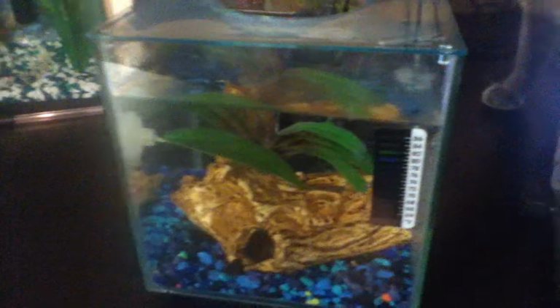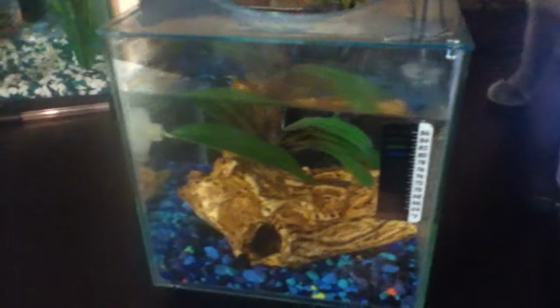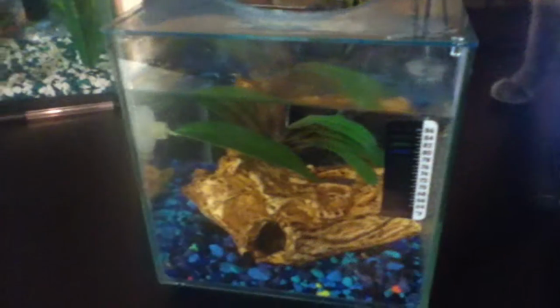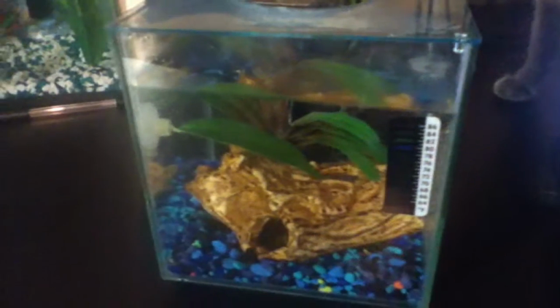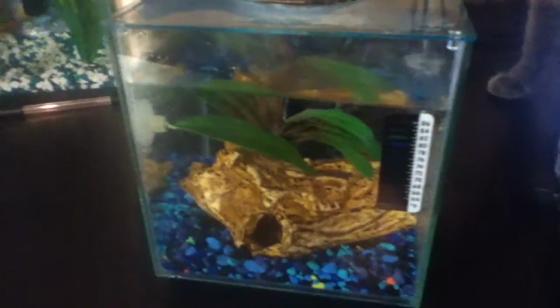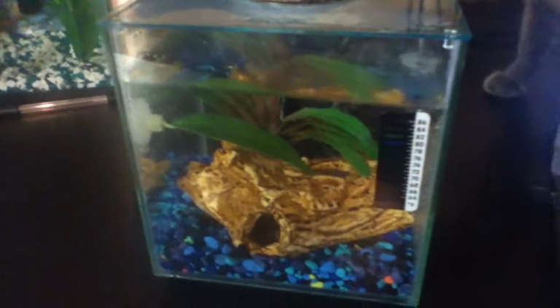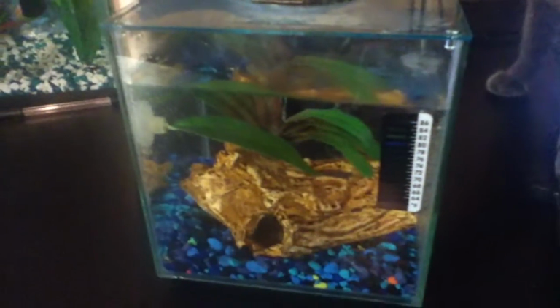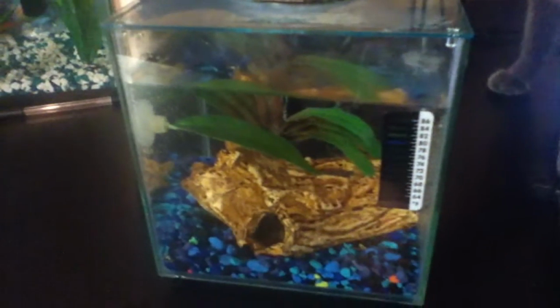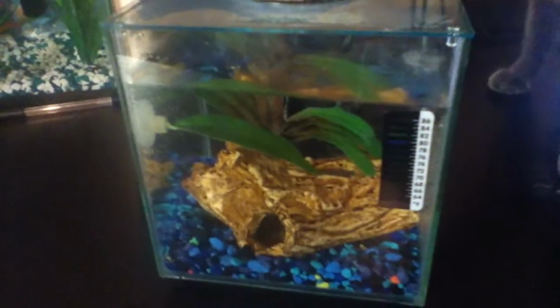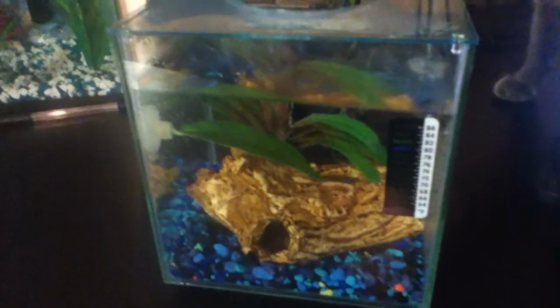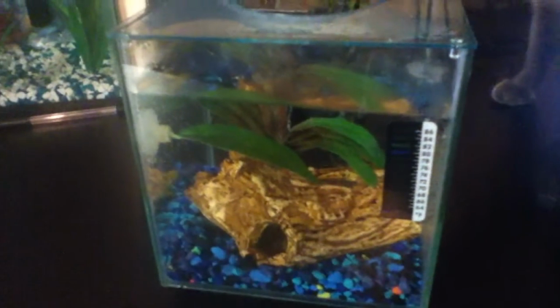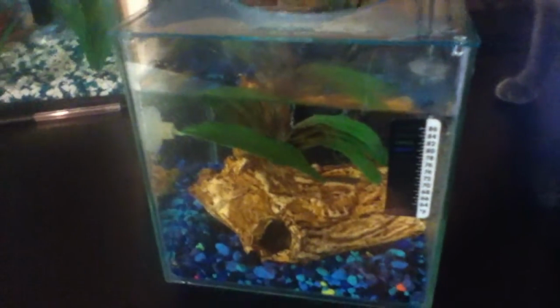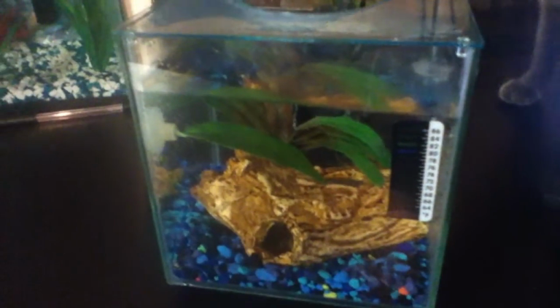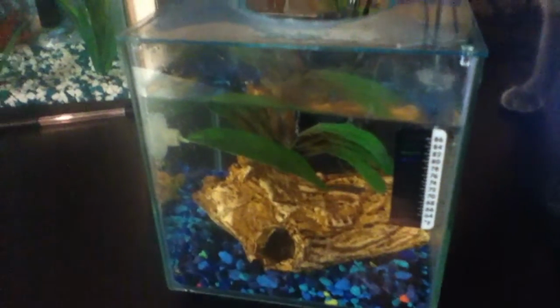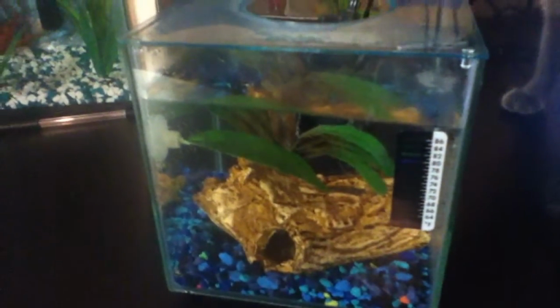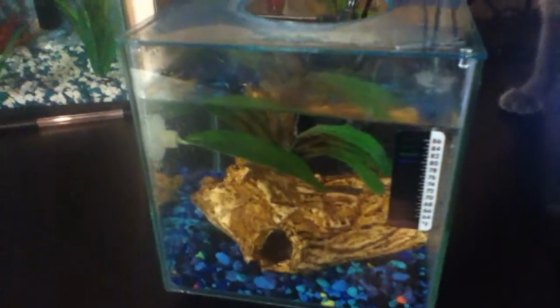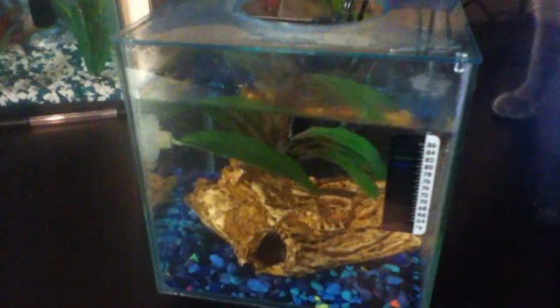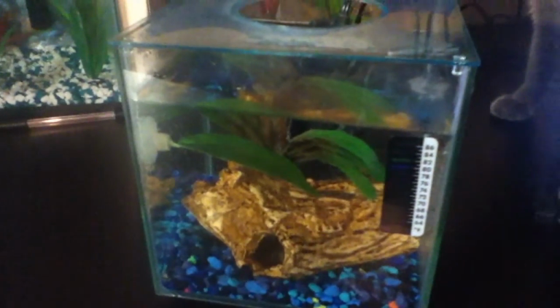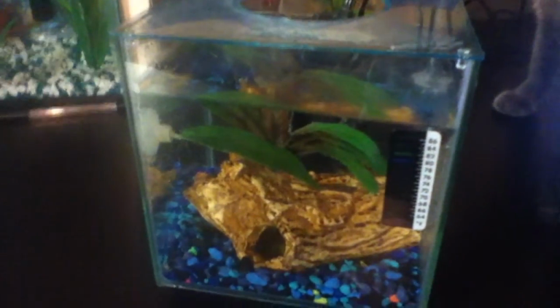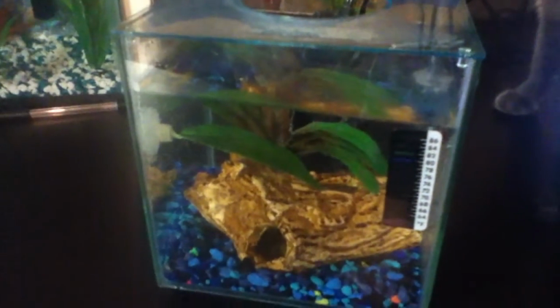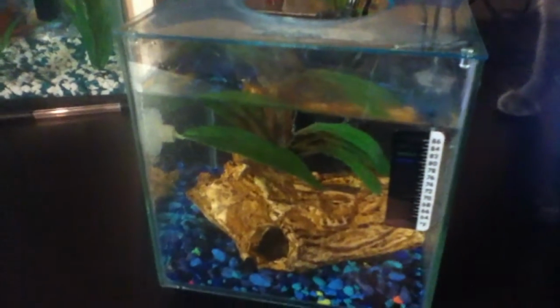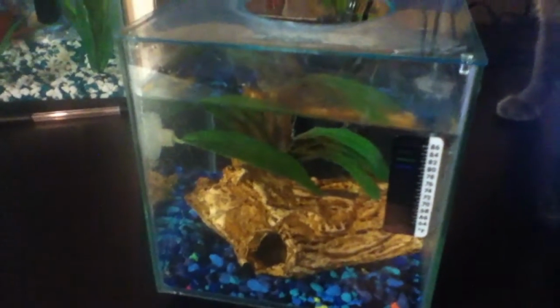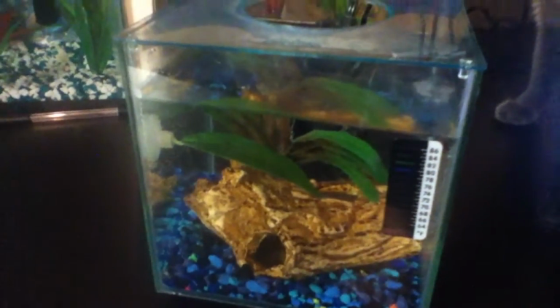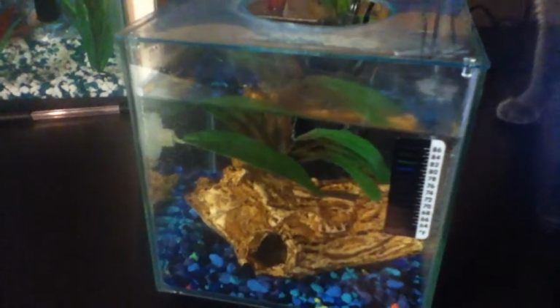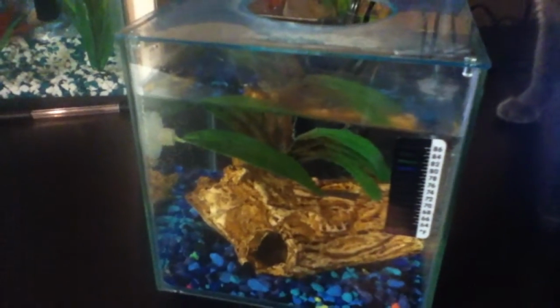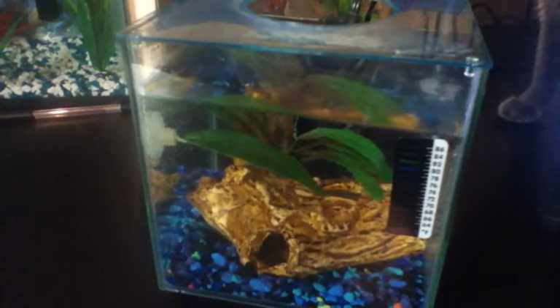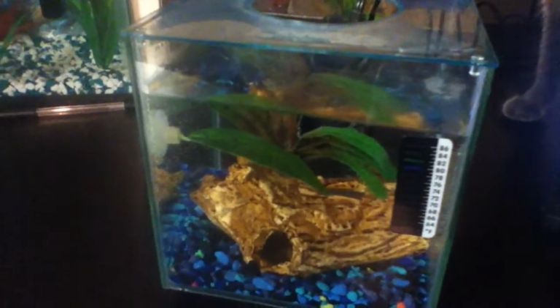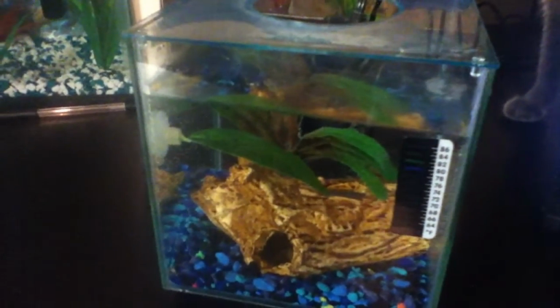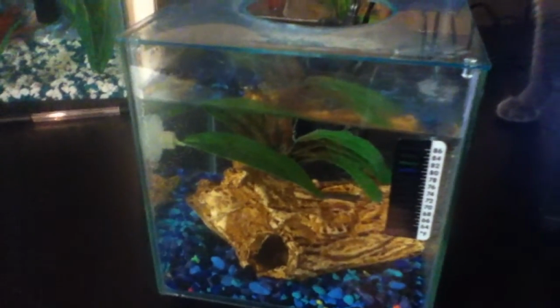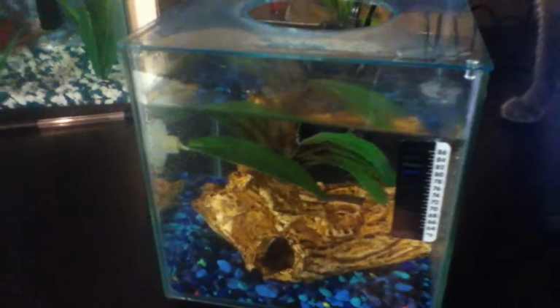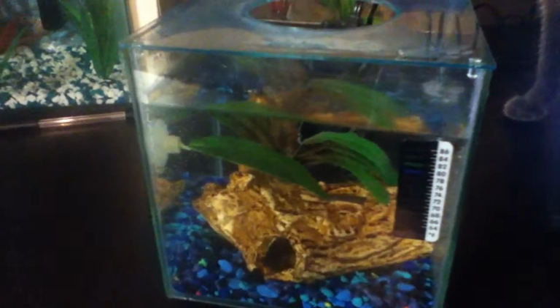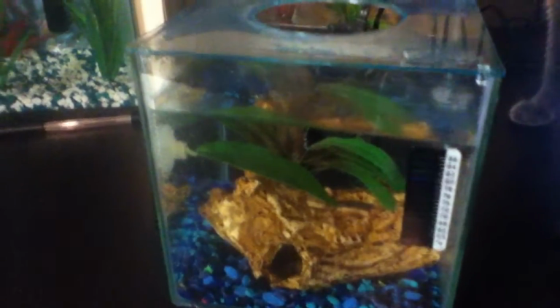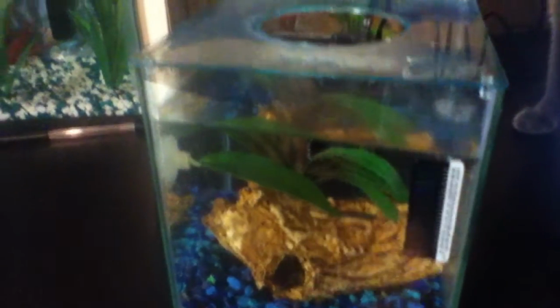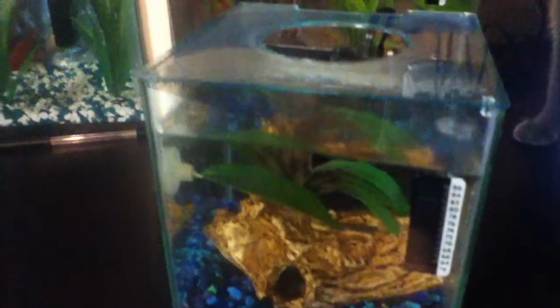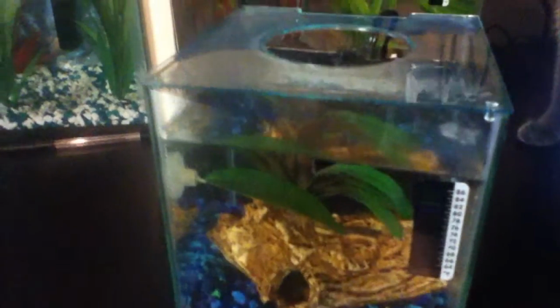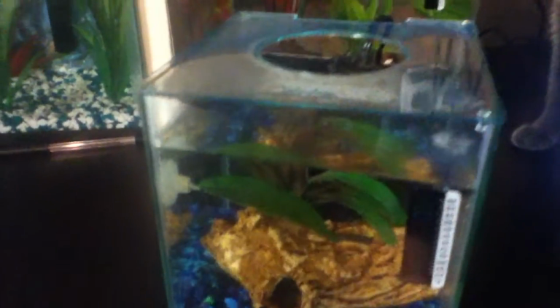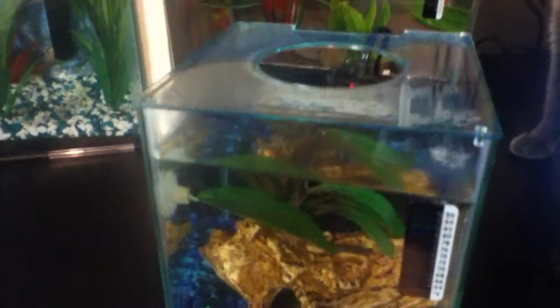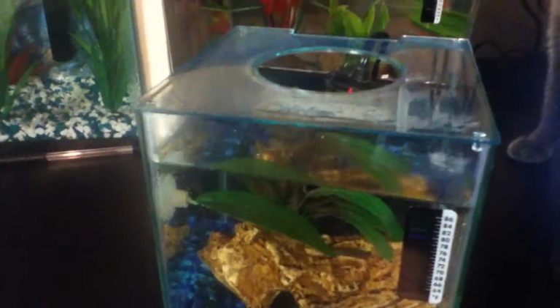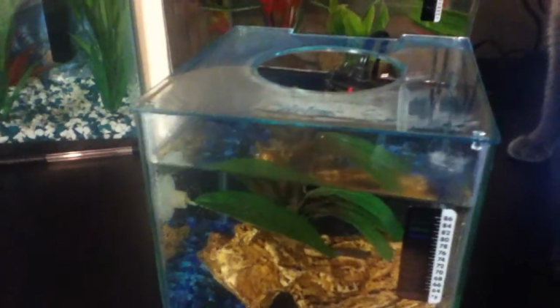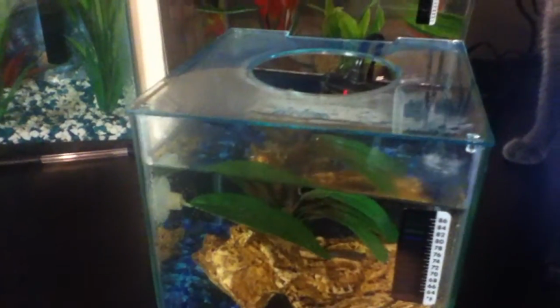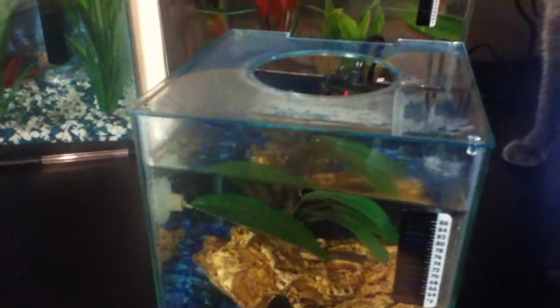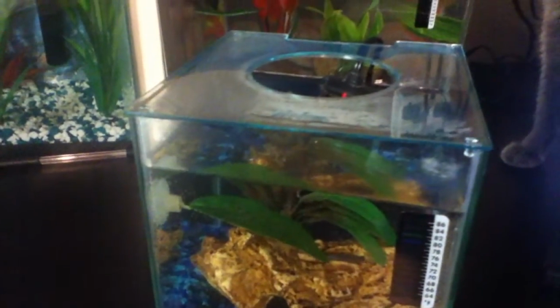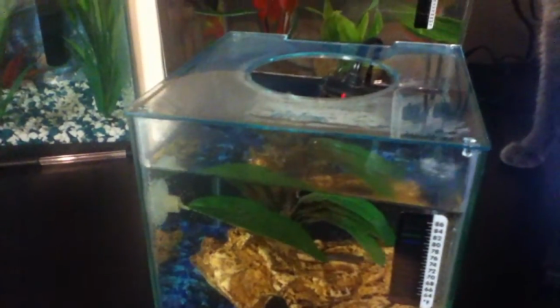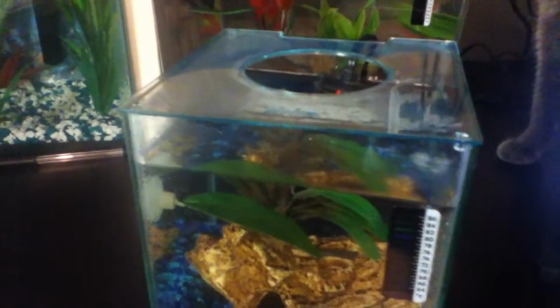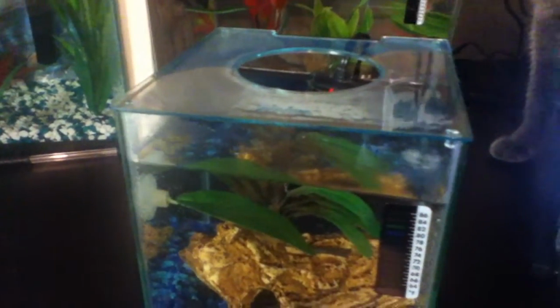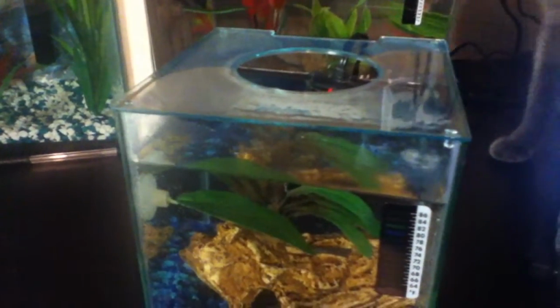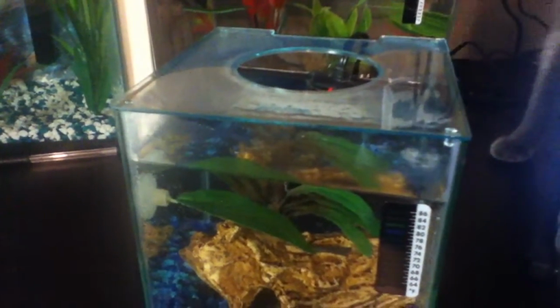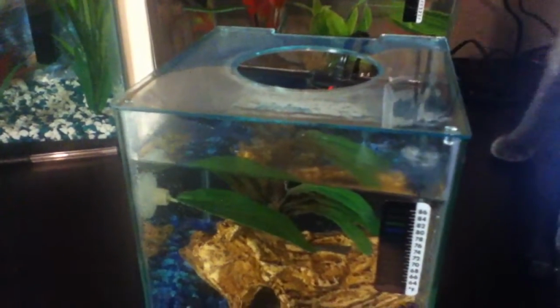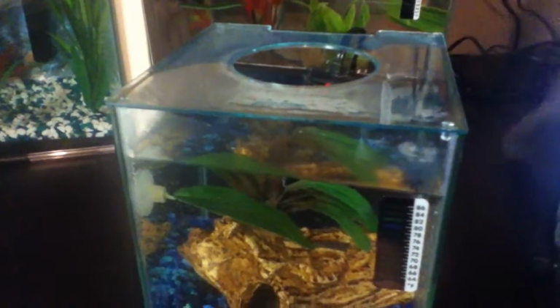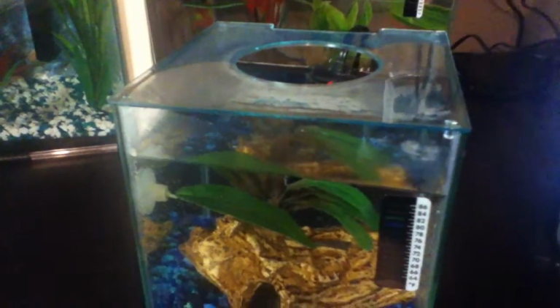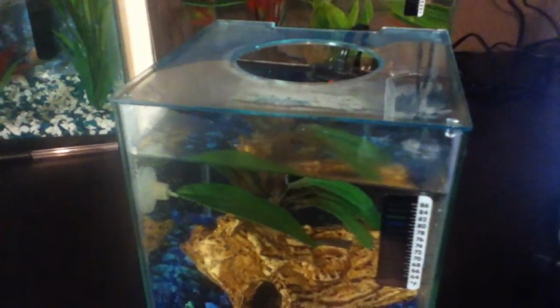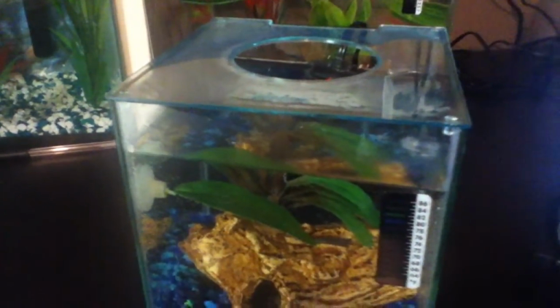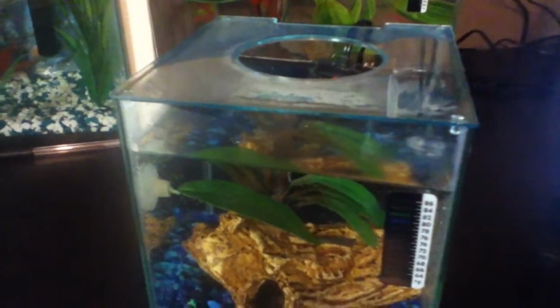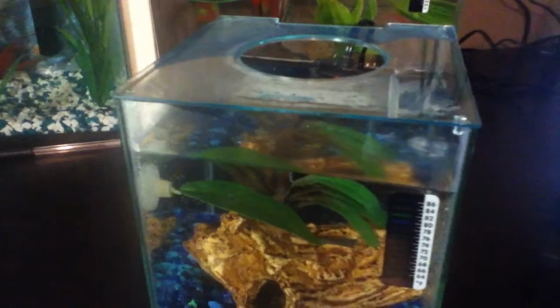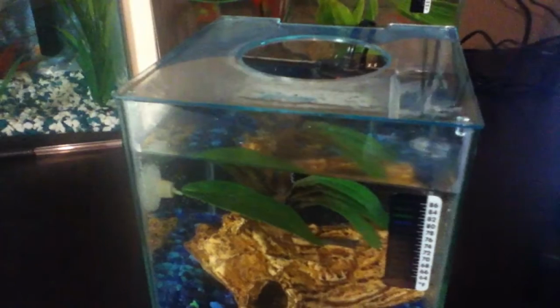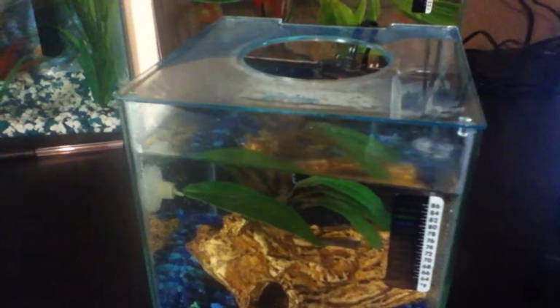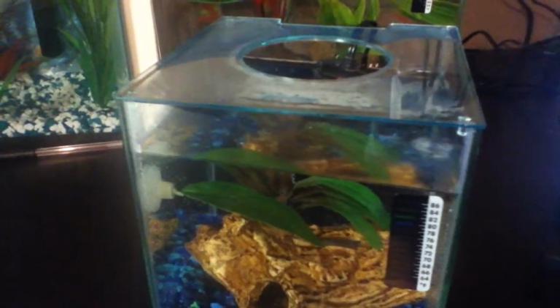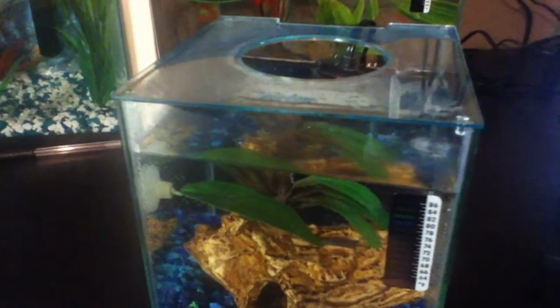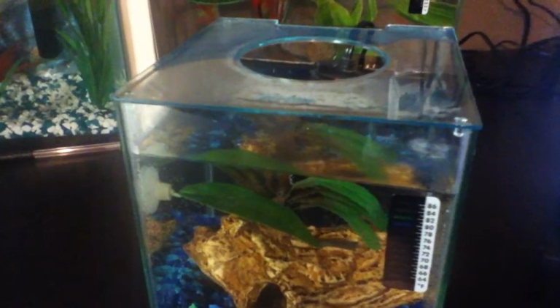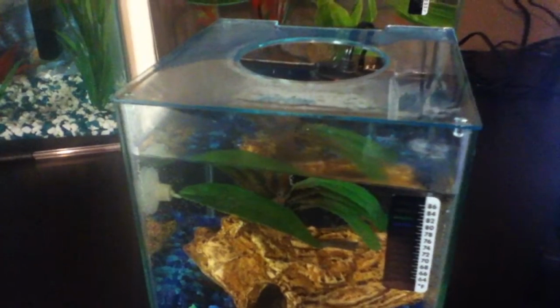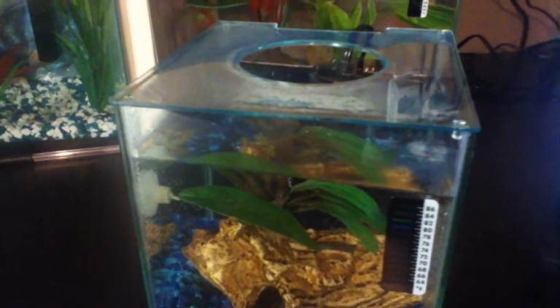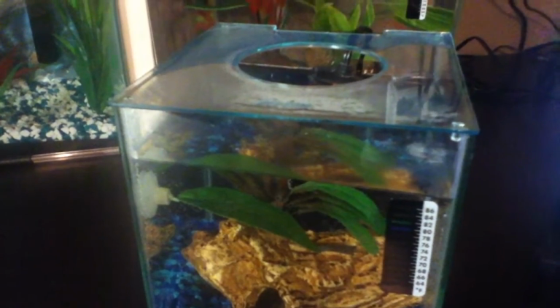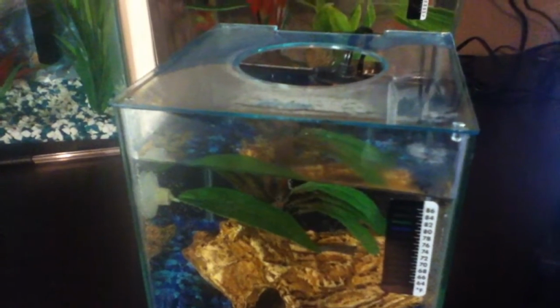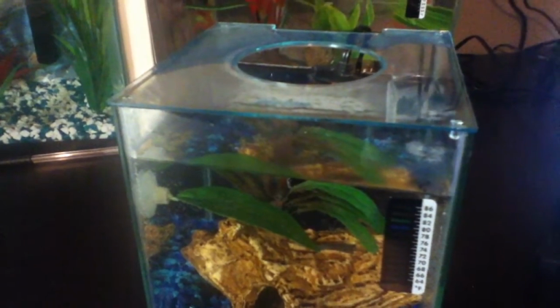Hey YouTube, I went to the pet store today. I got two things: a water conditioner and a new fish.